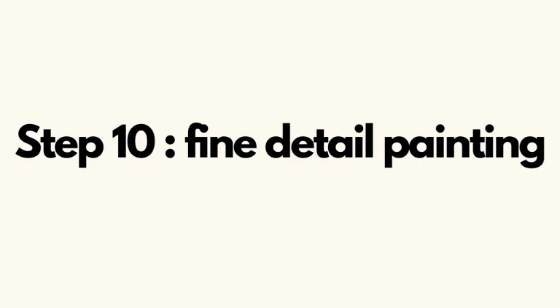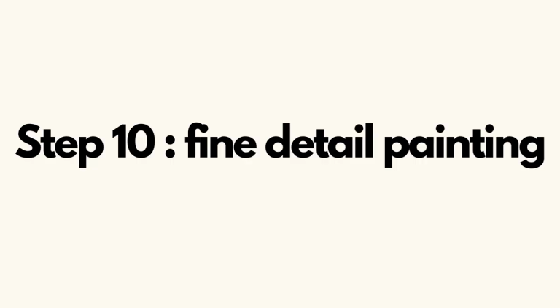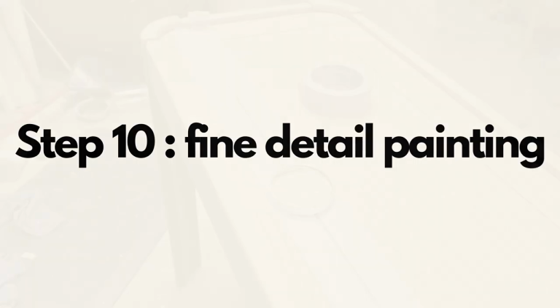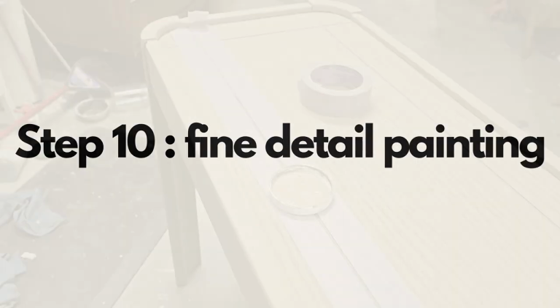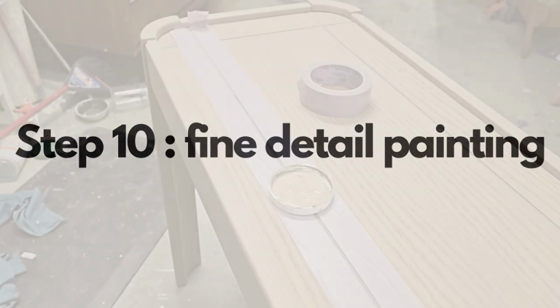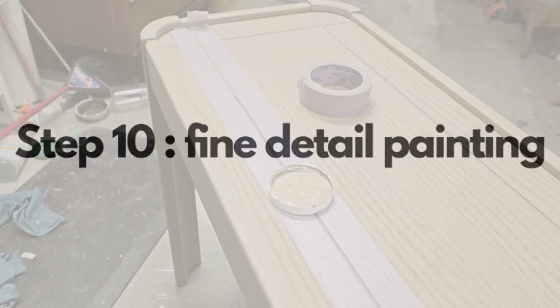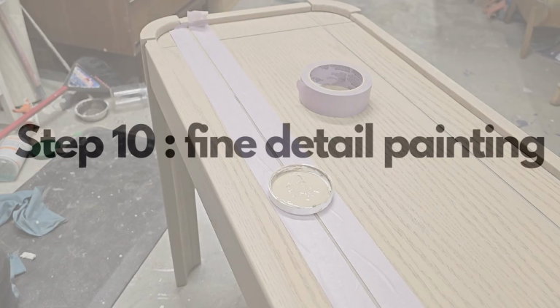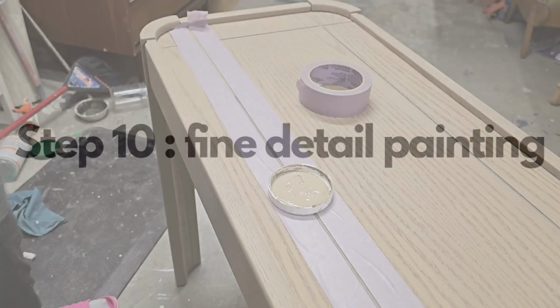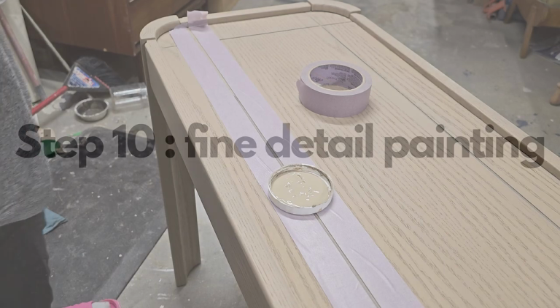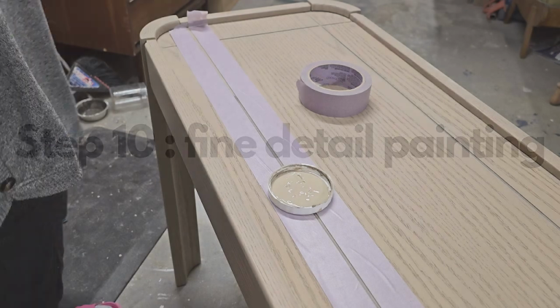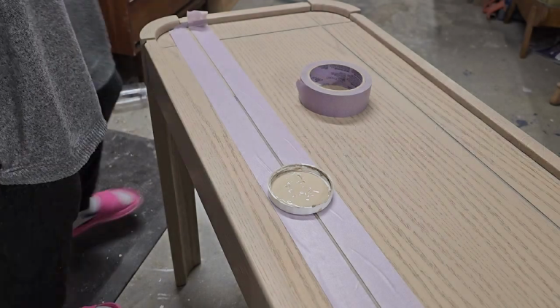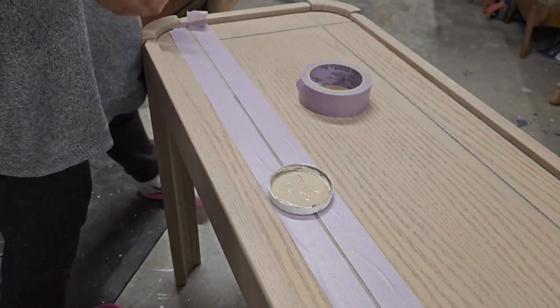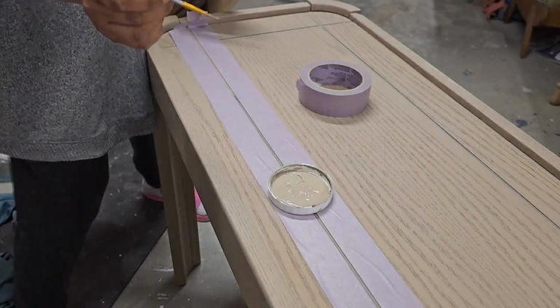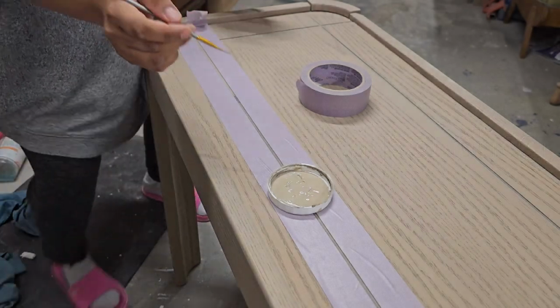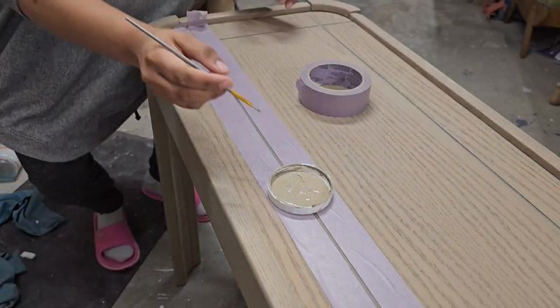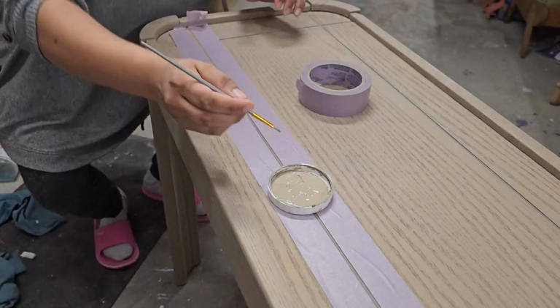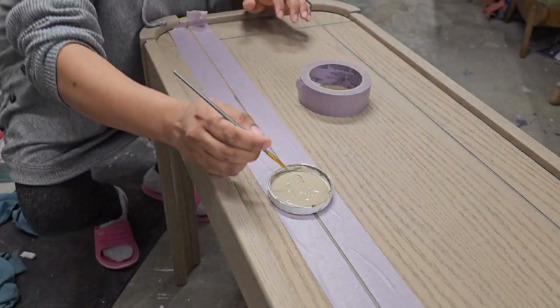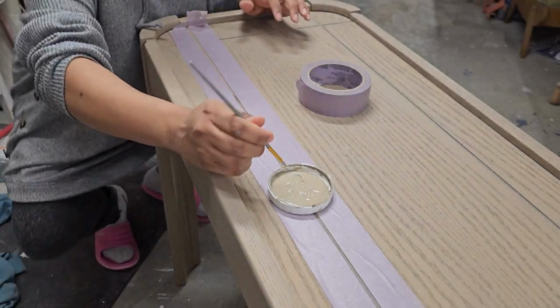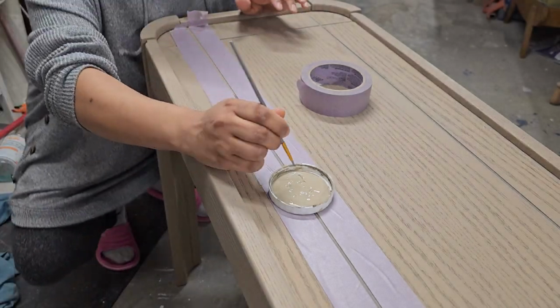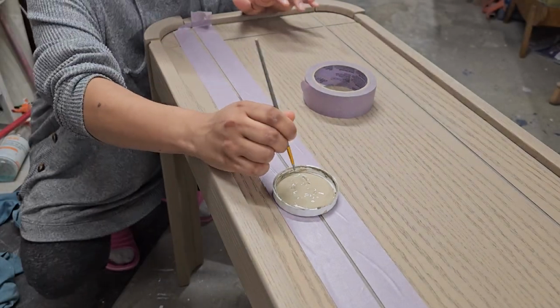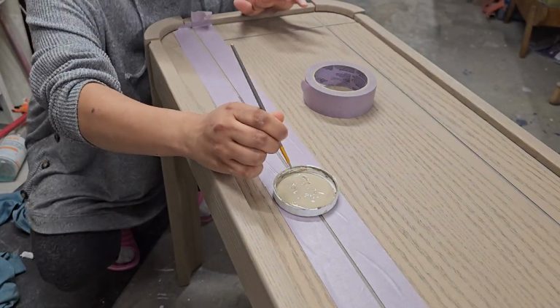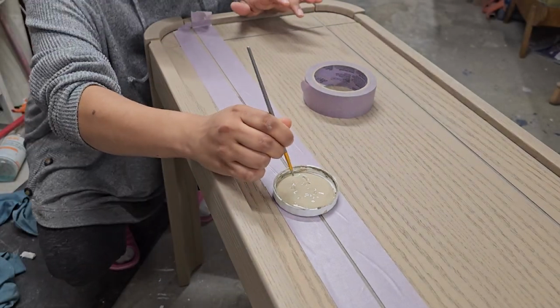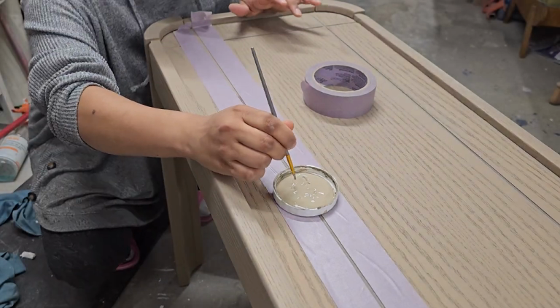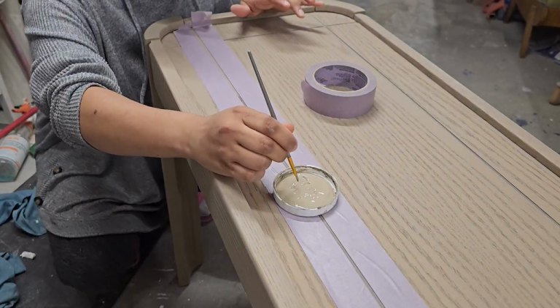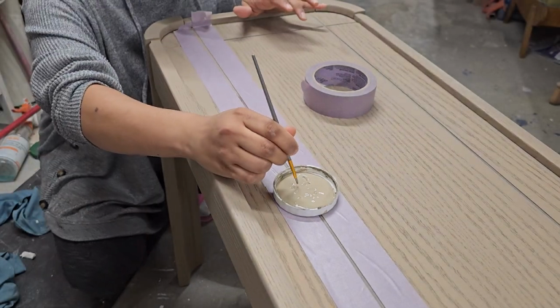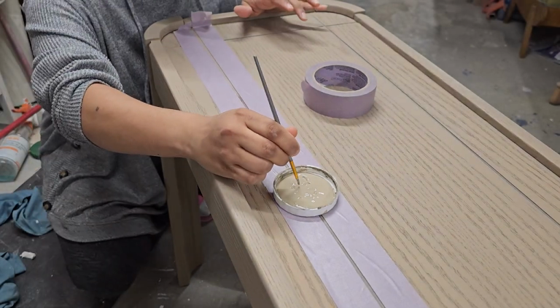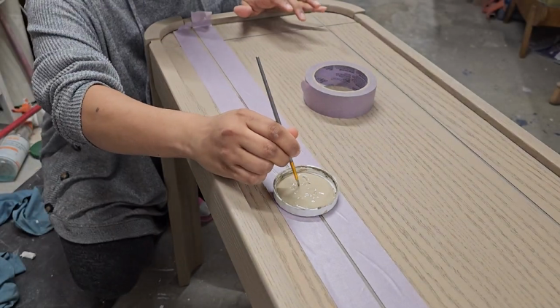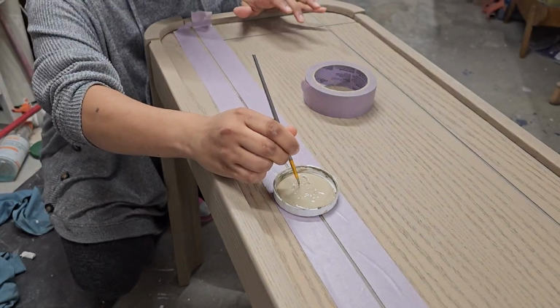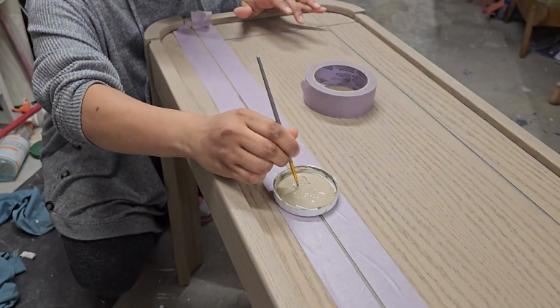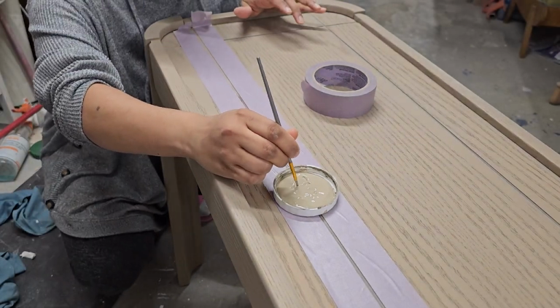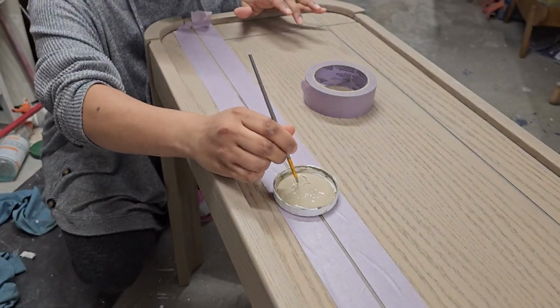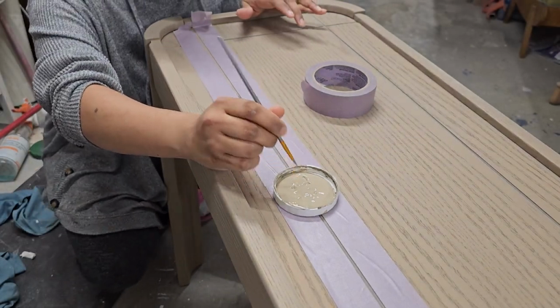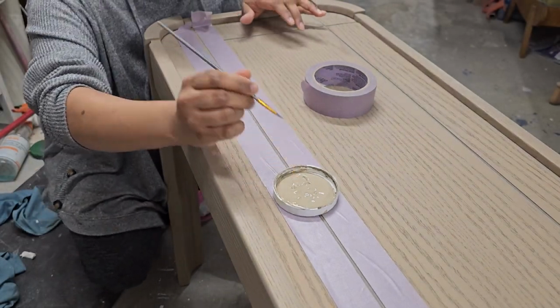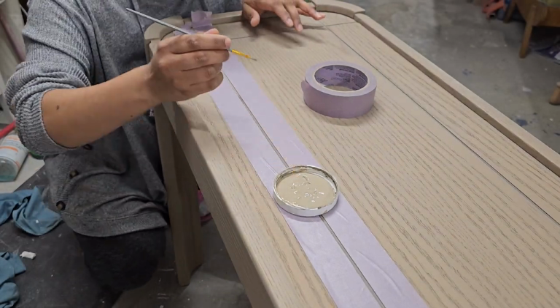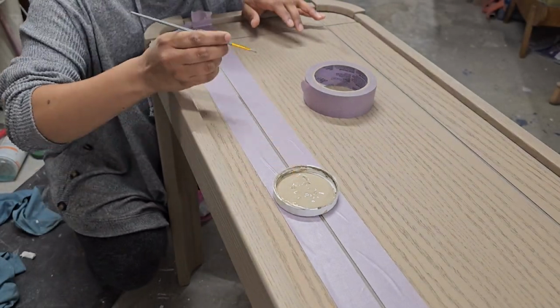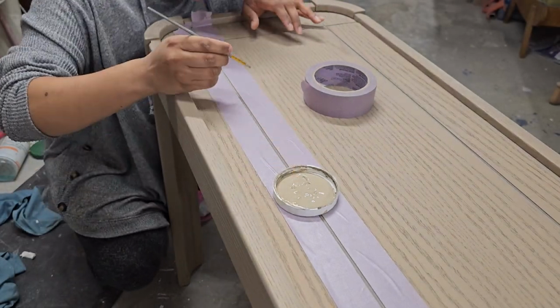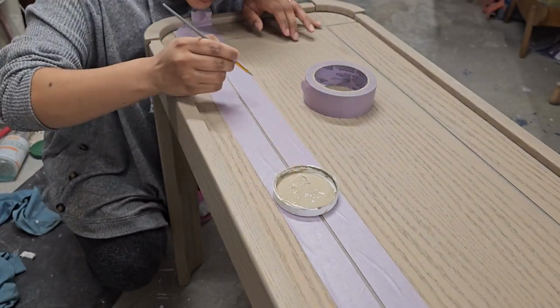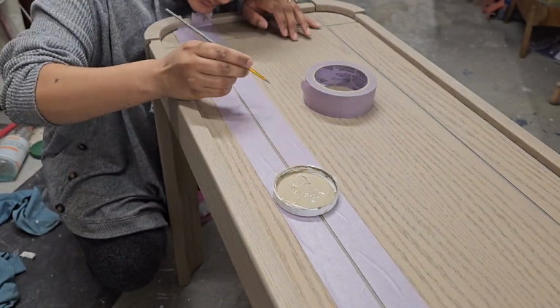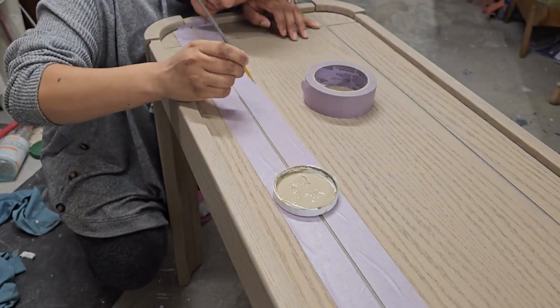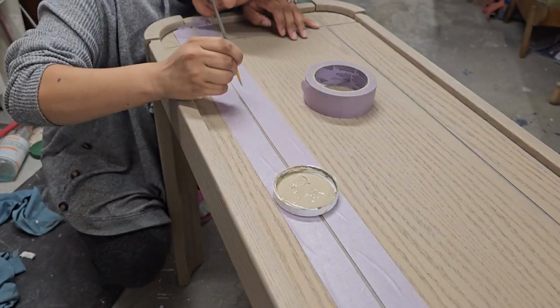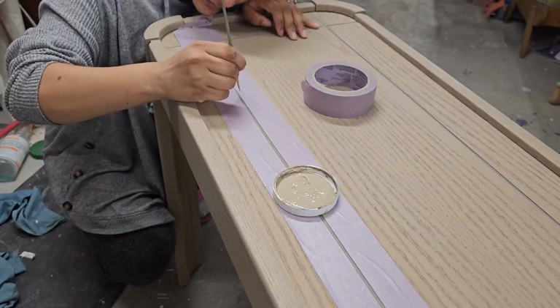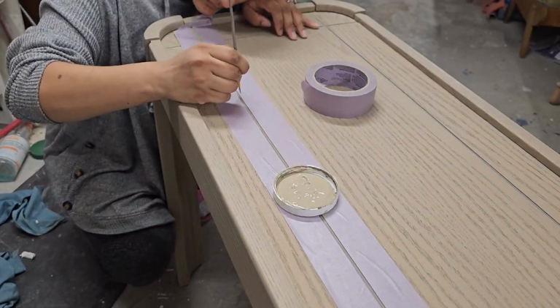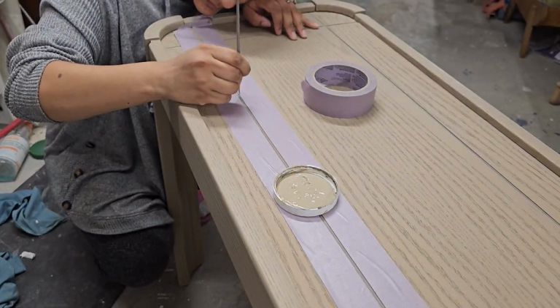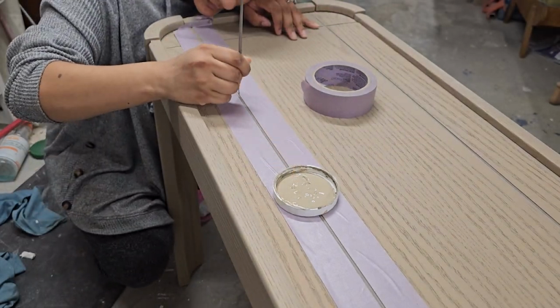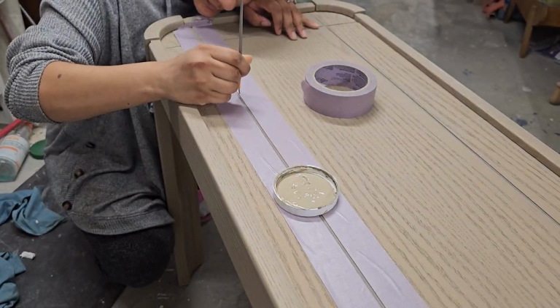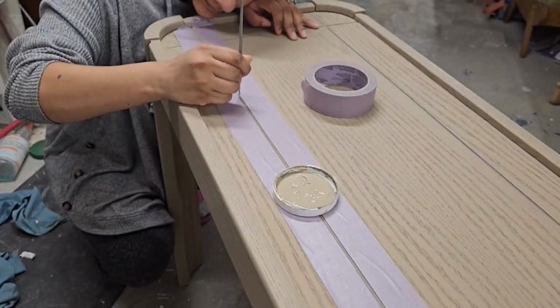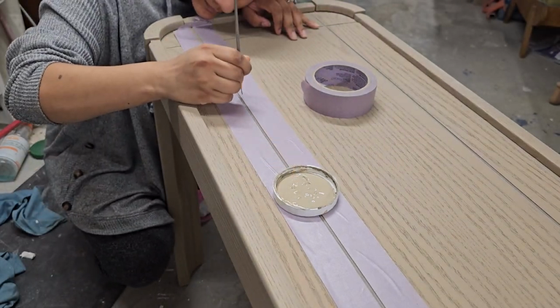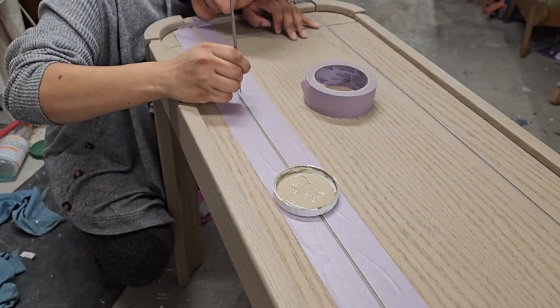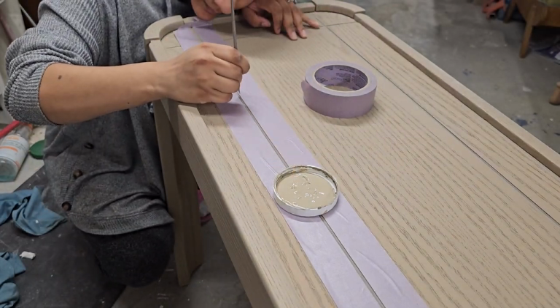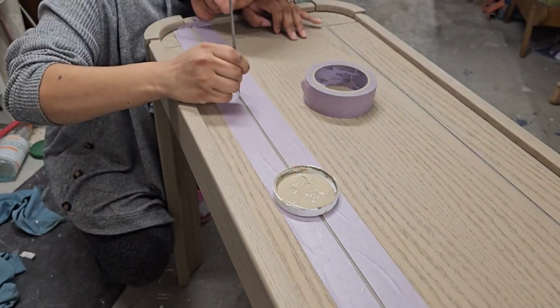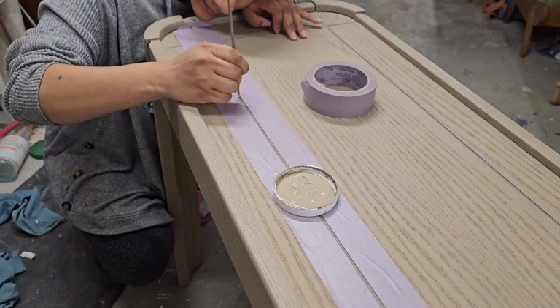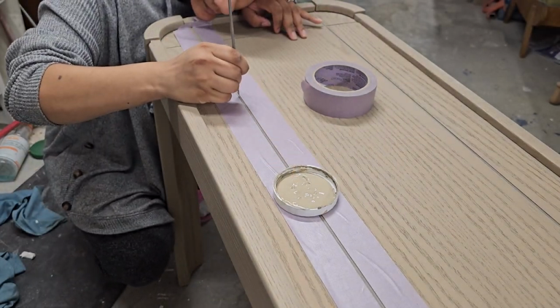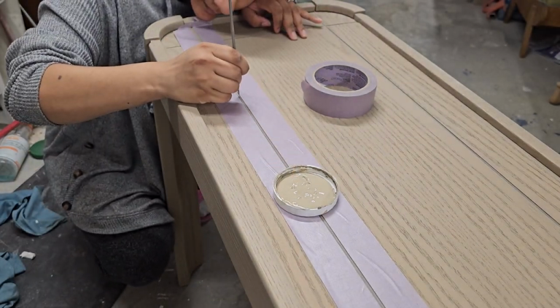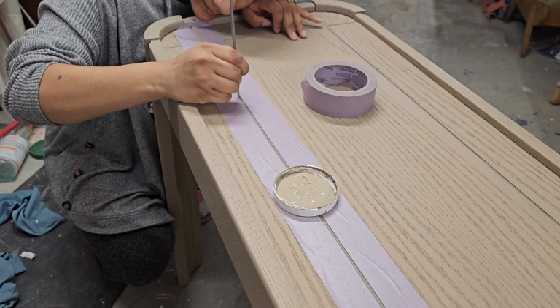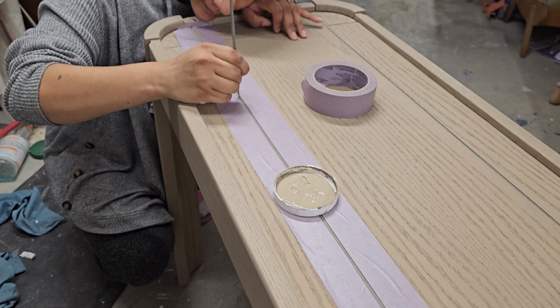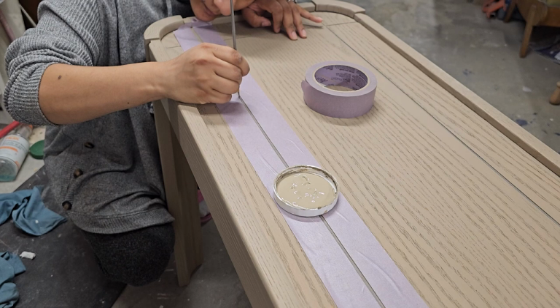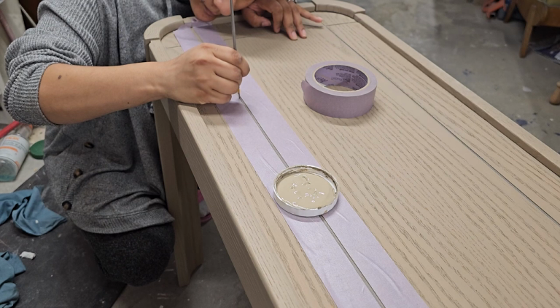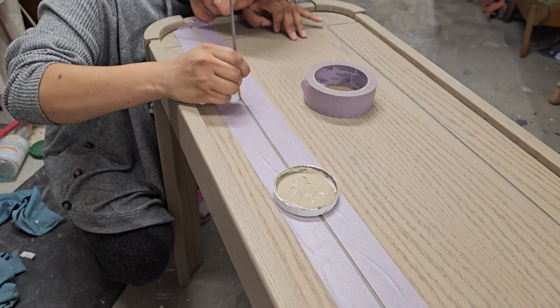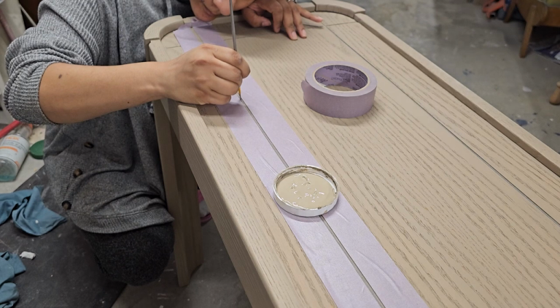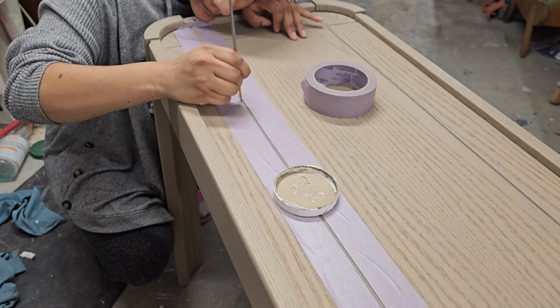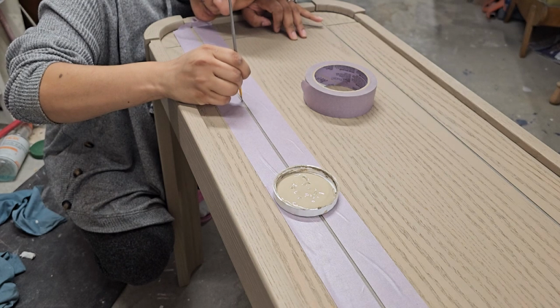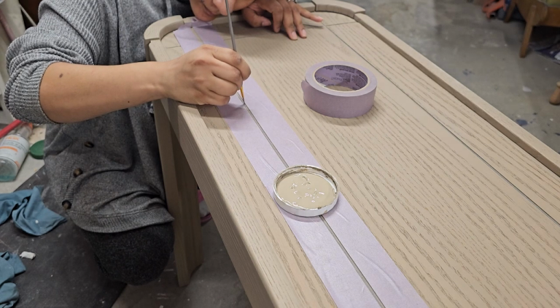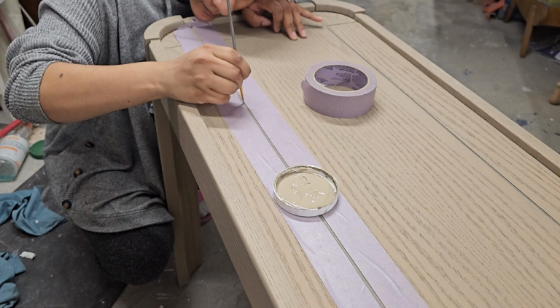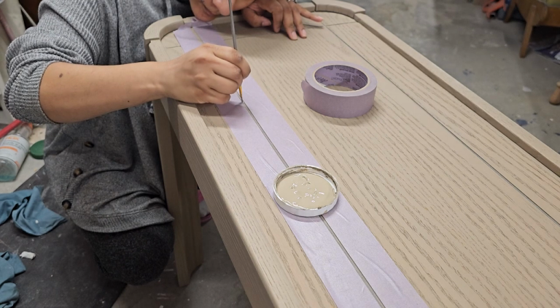For the fine line areas, I used the delicate purple painter's tape since I was using a solid beige paint for the line work.